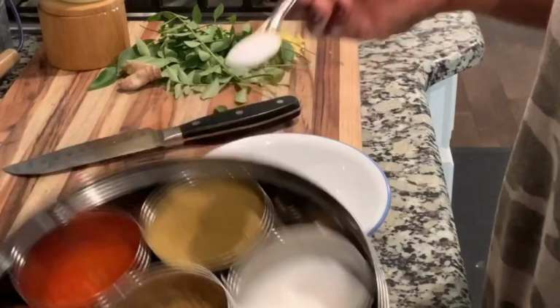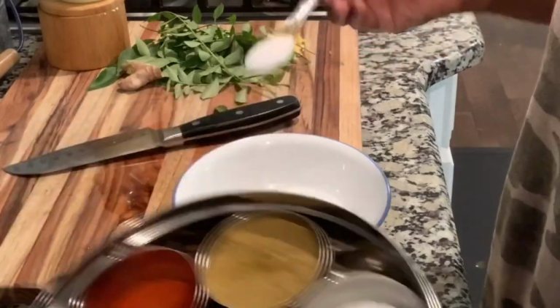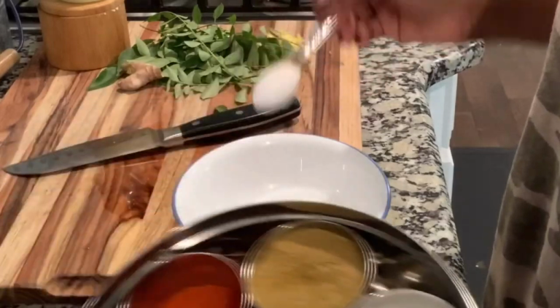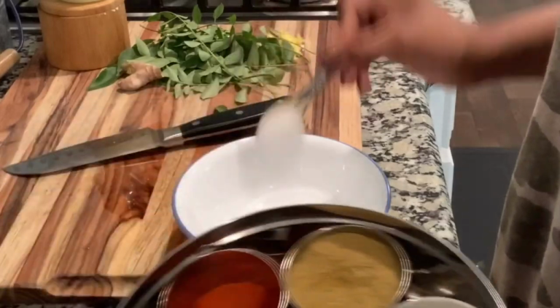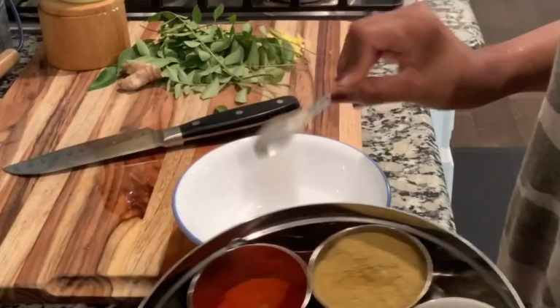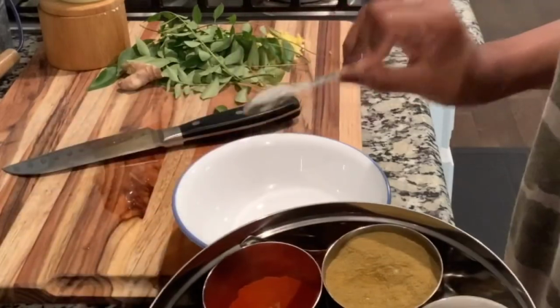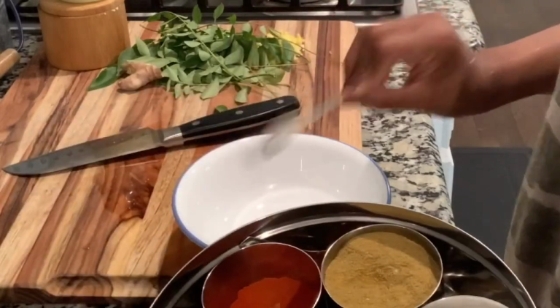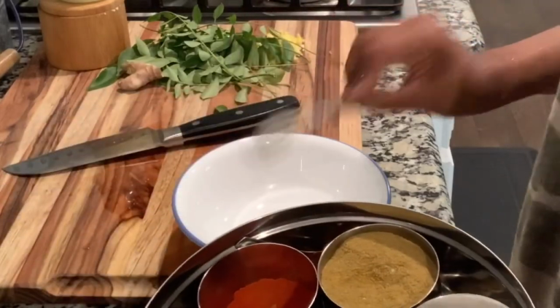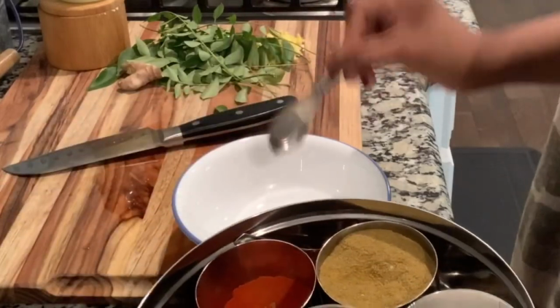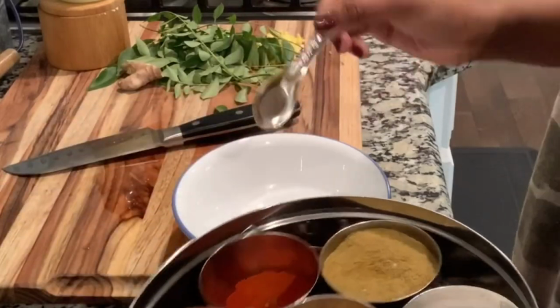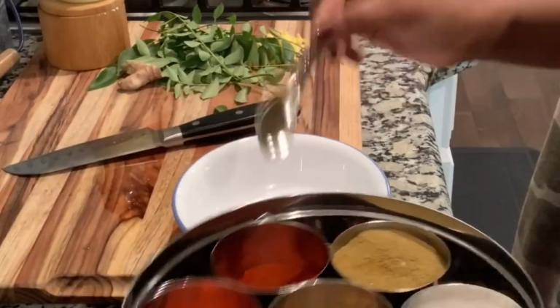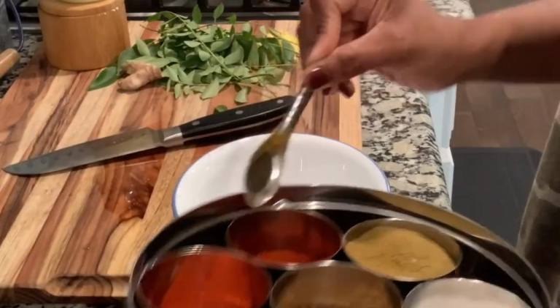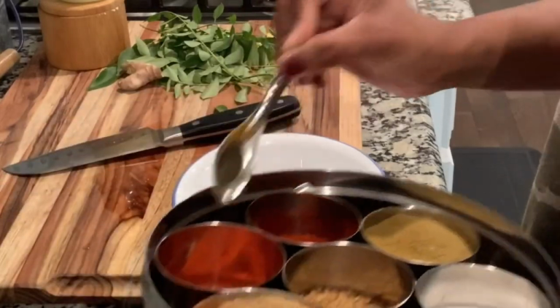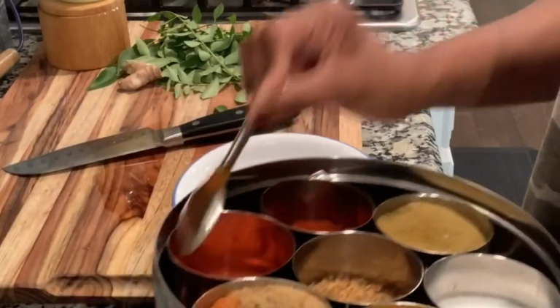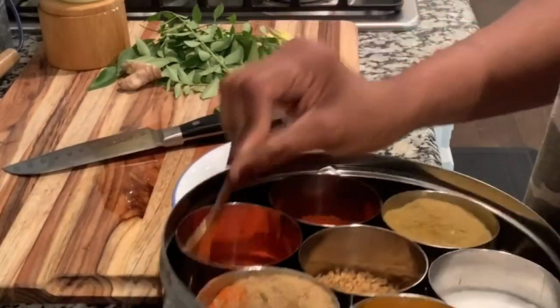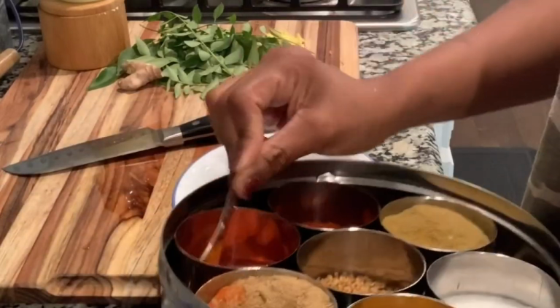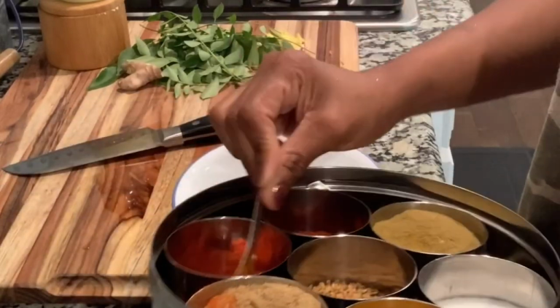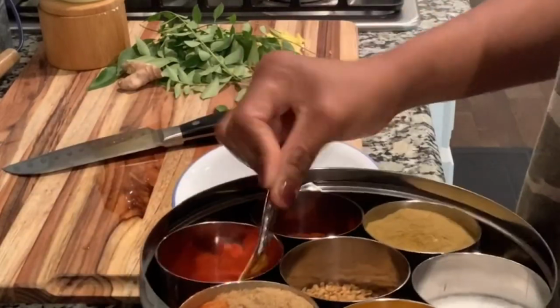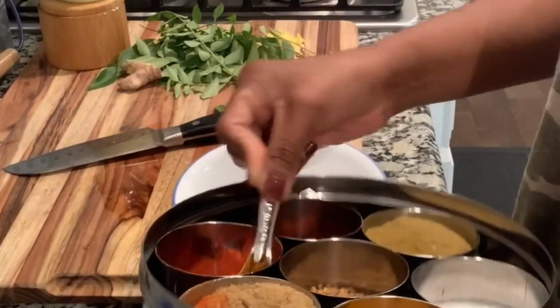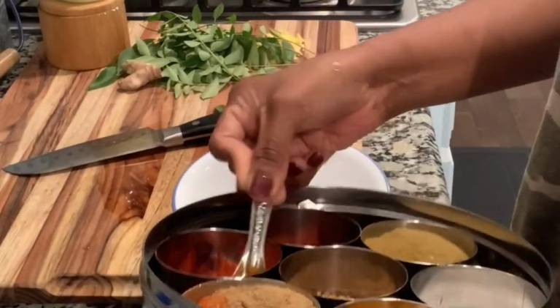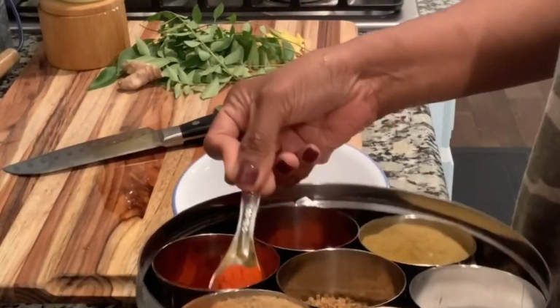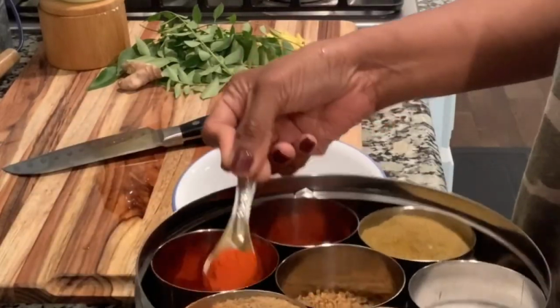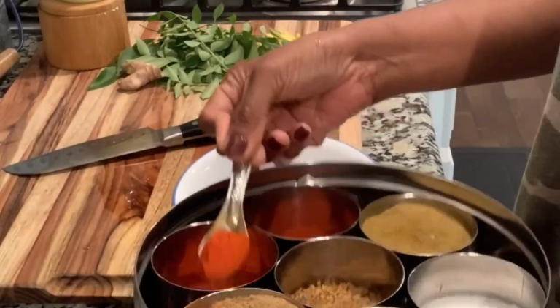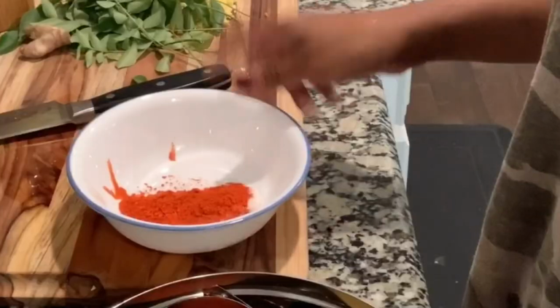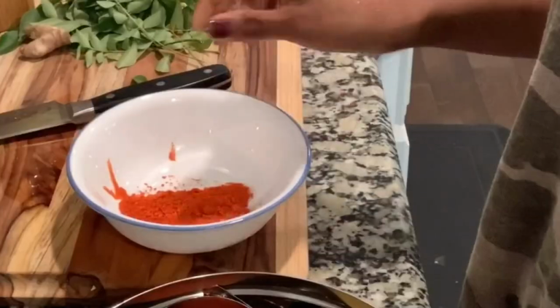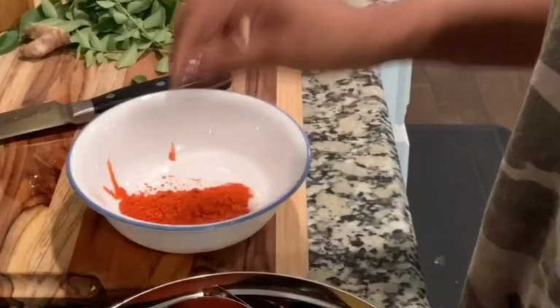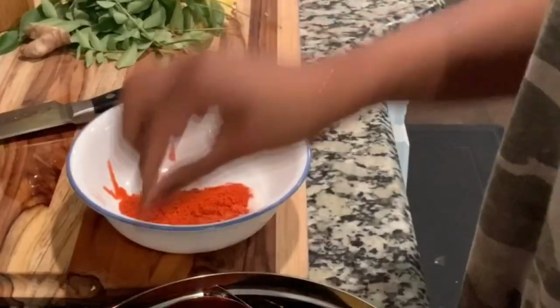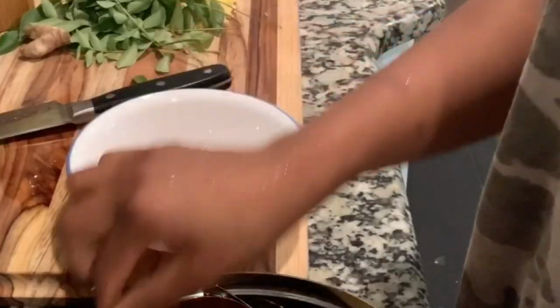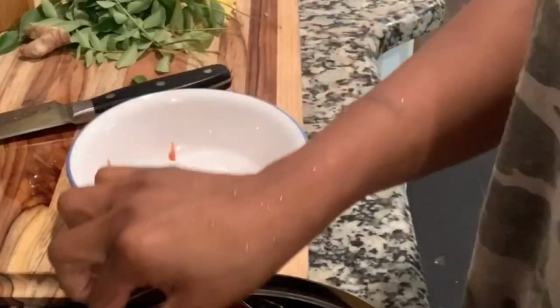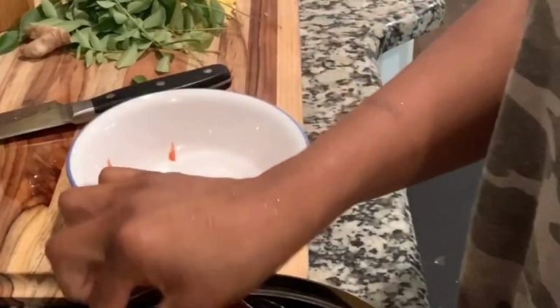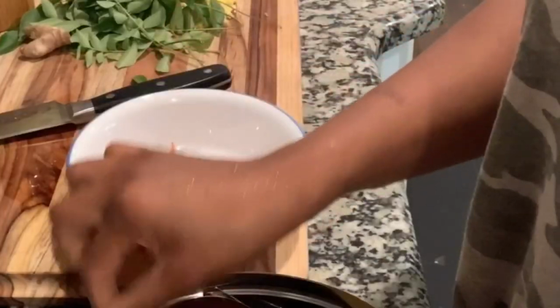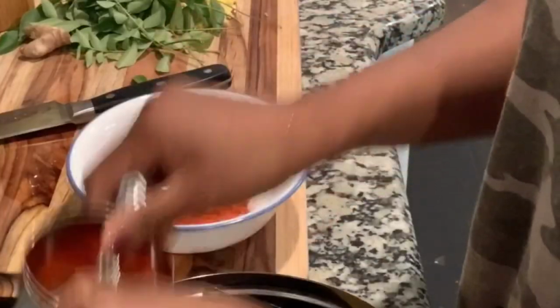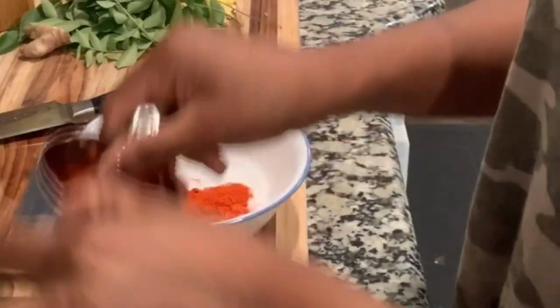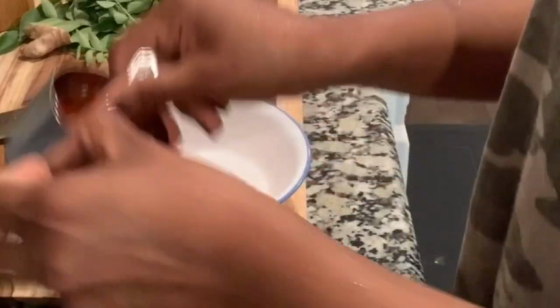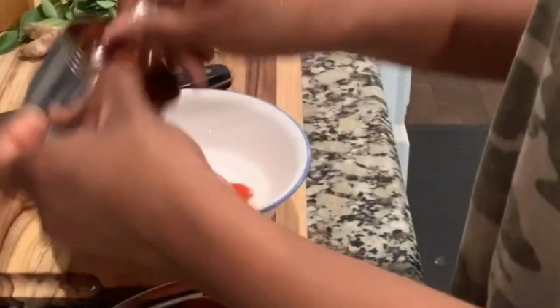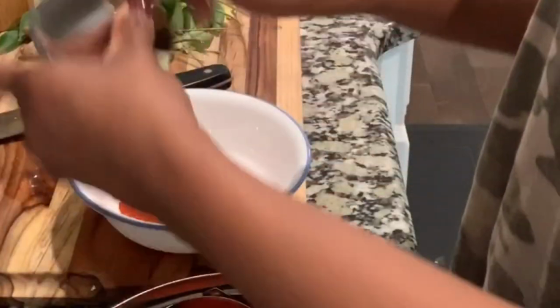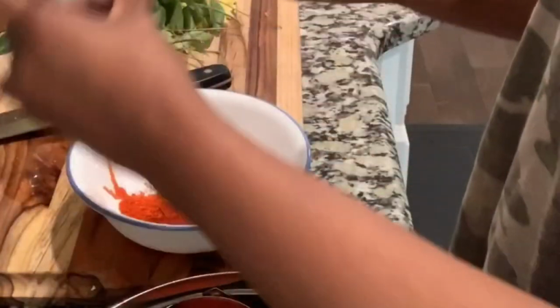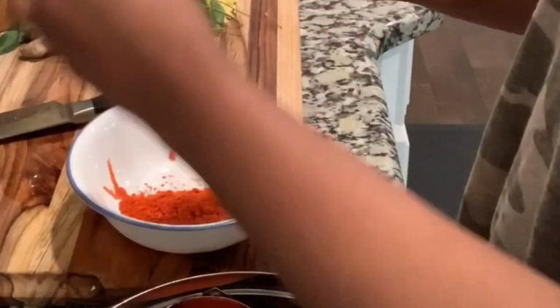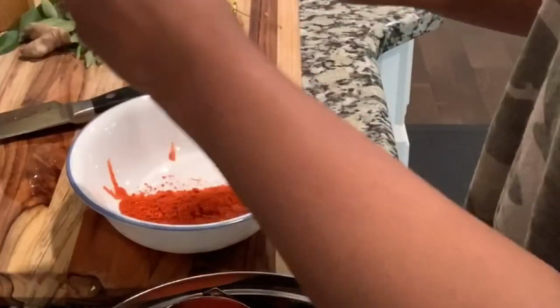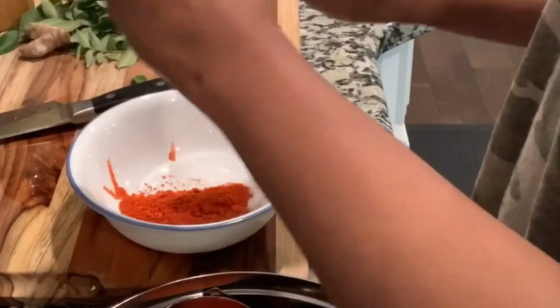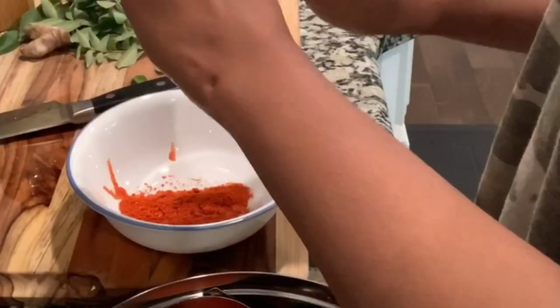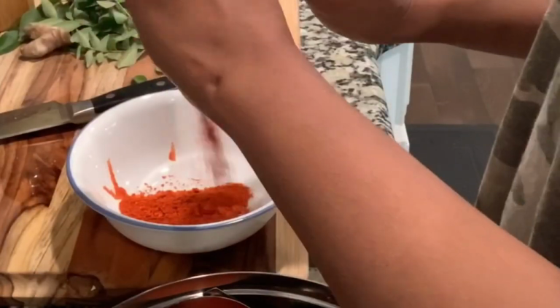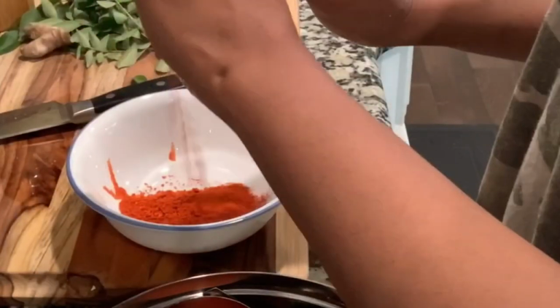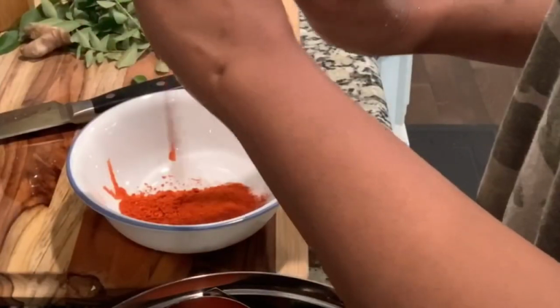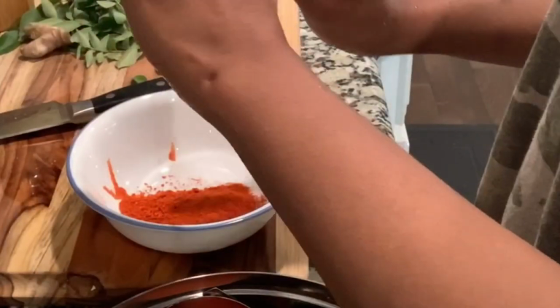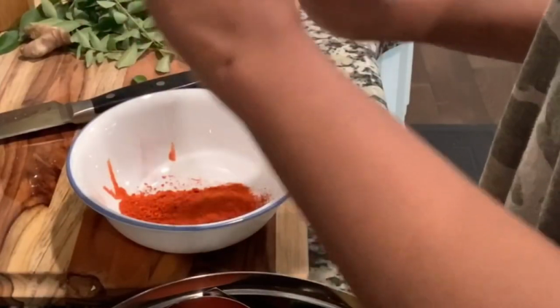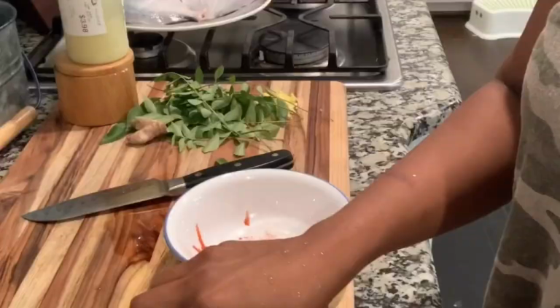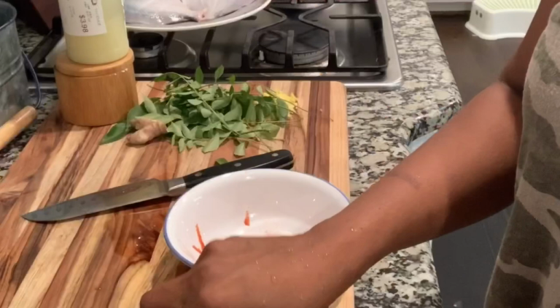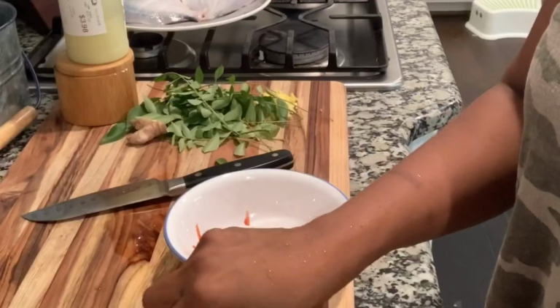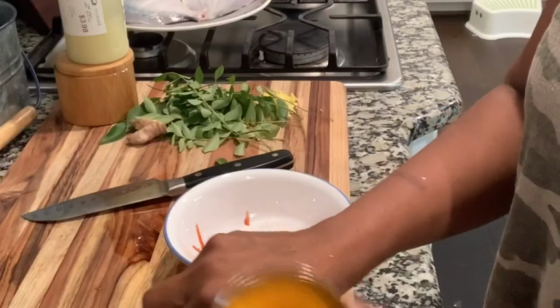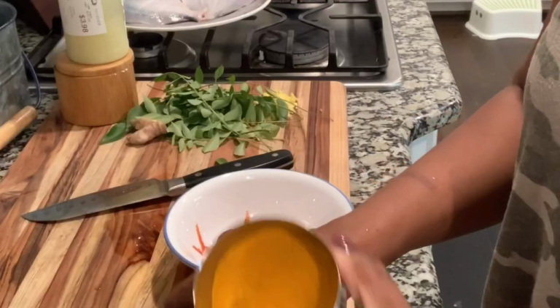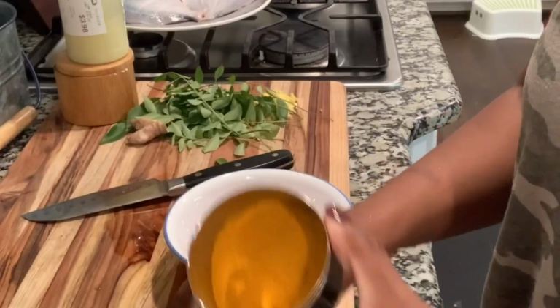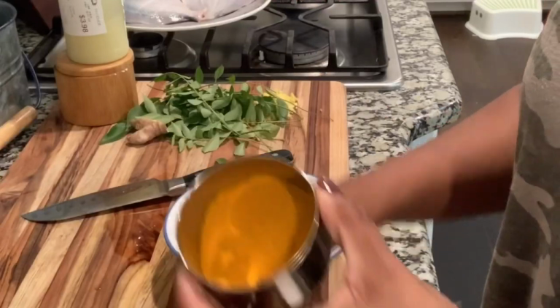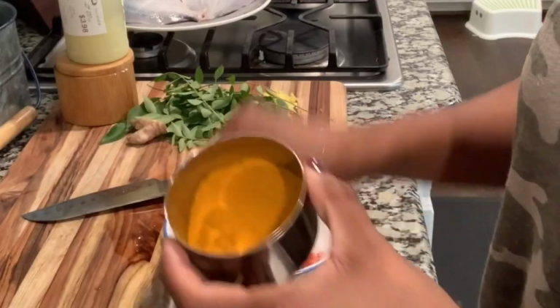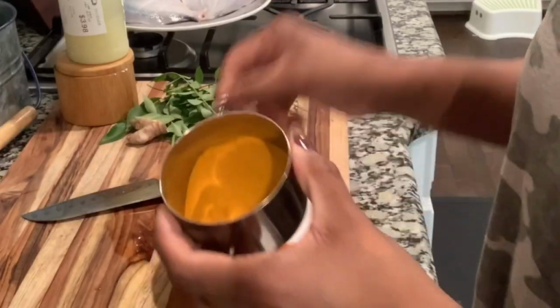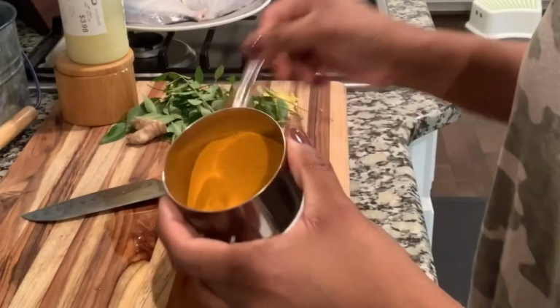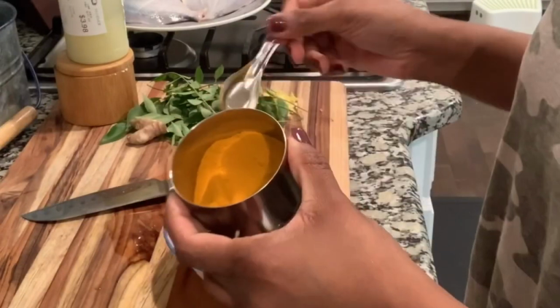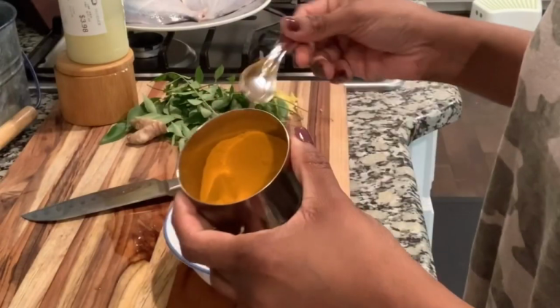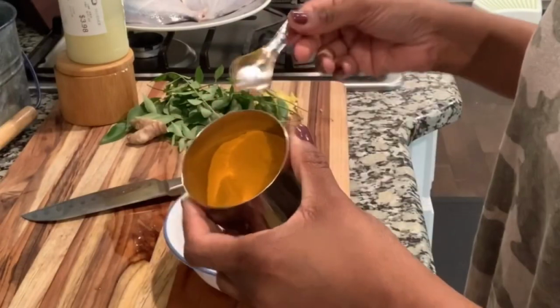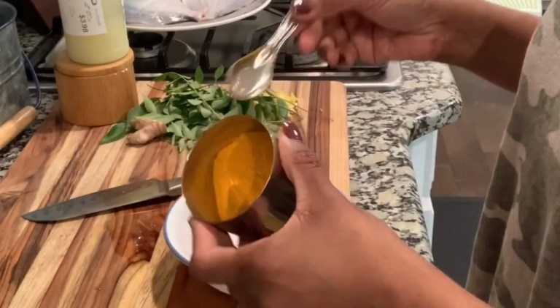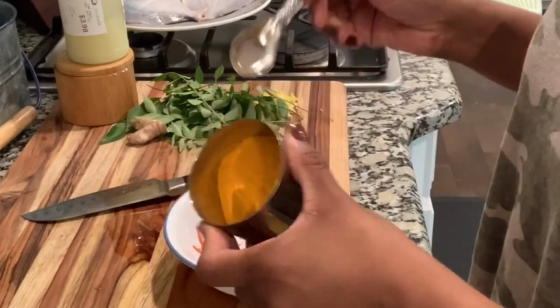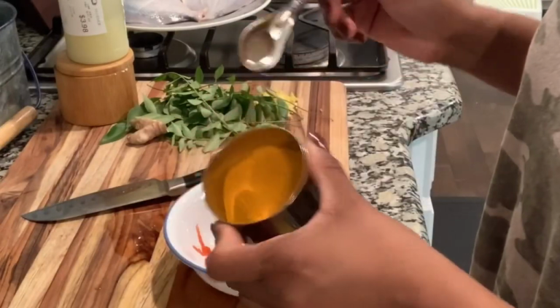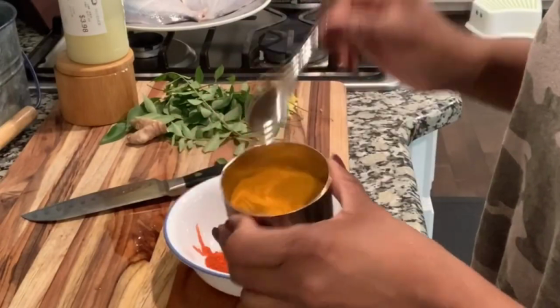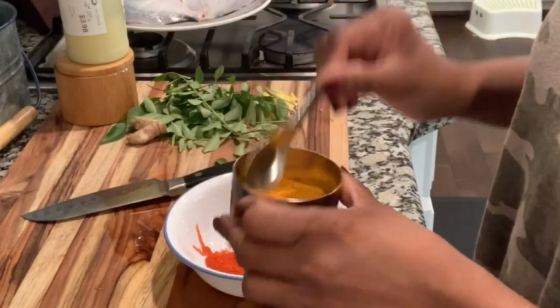I am going to use the marination ingredients. I am going to use the Kashmiri chili. Then I am going to use the garlic.